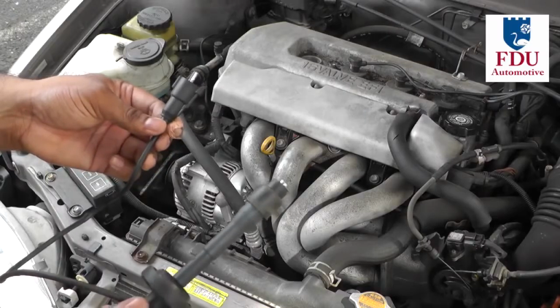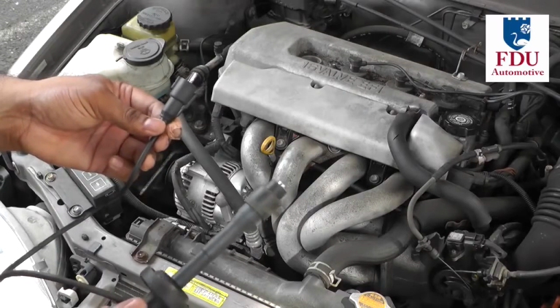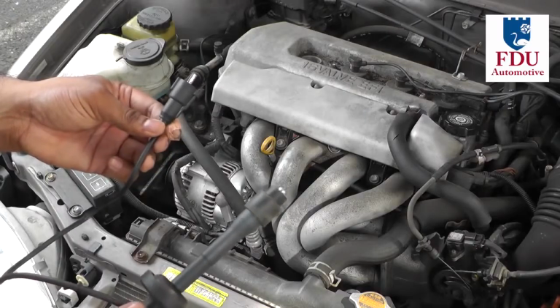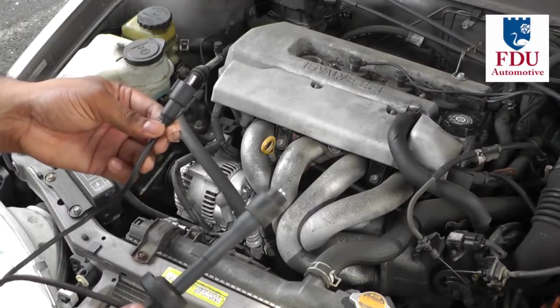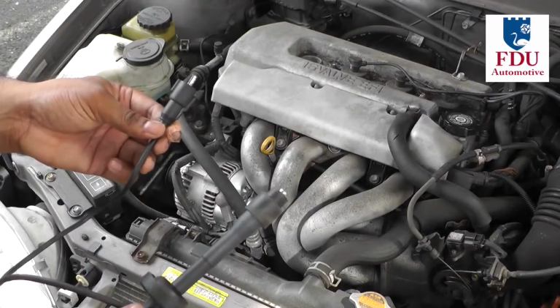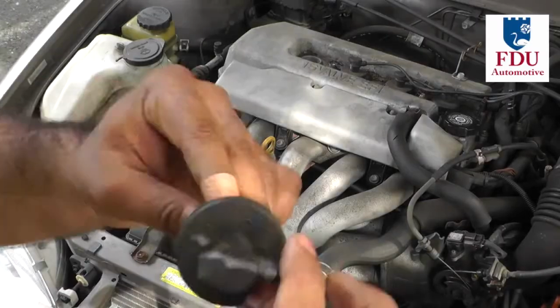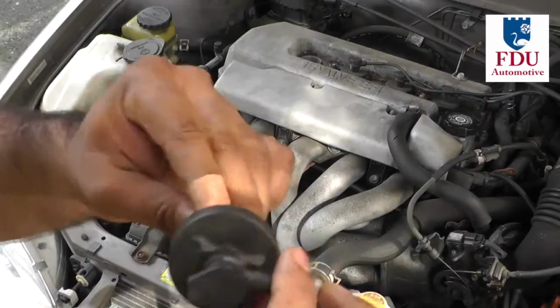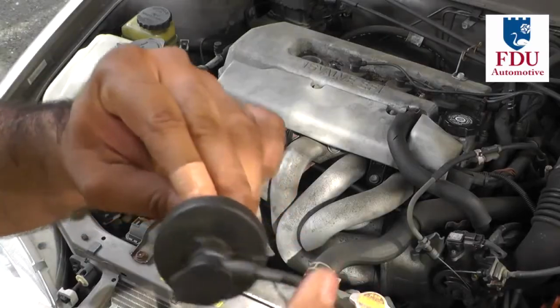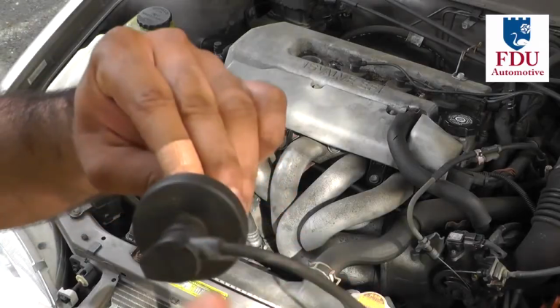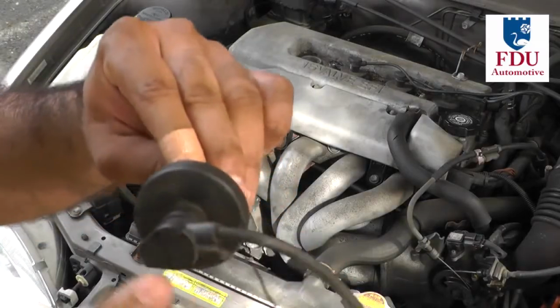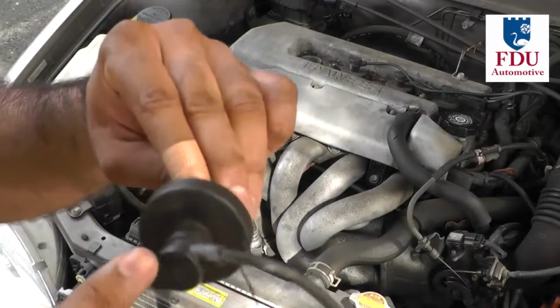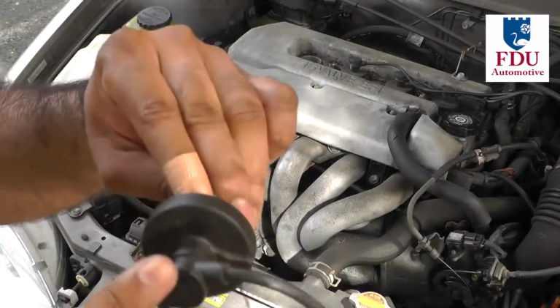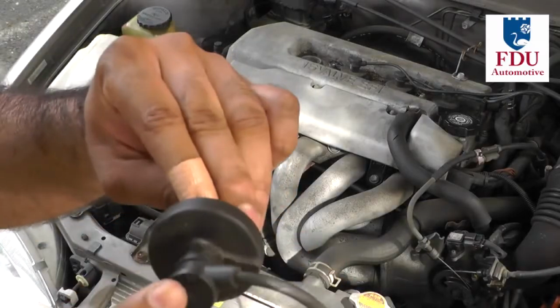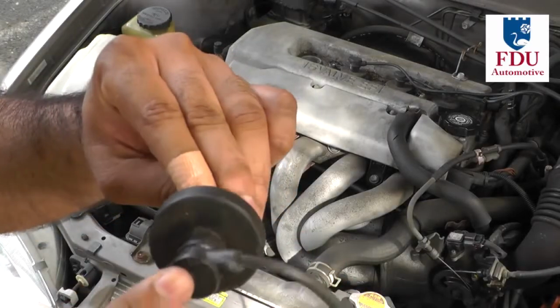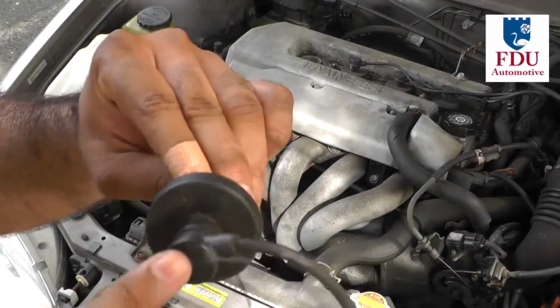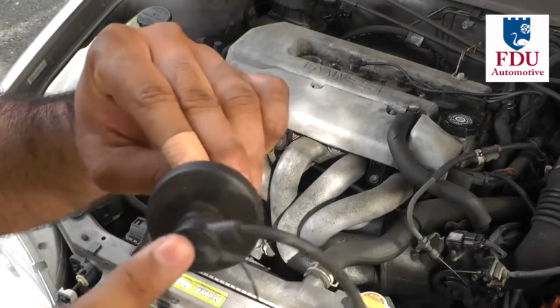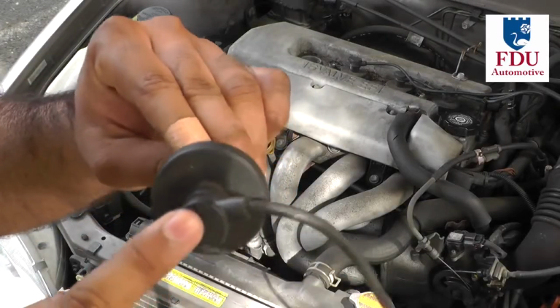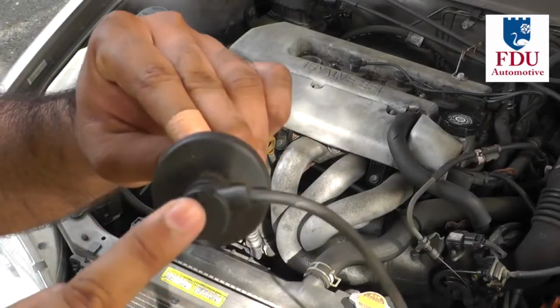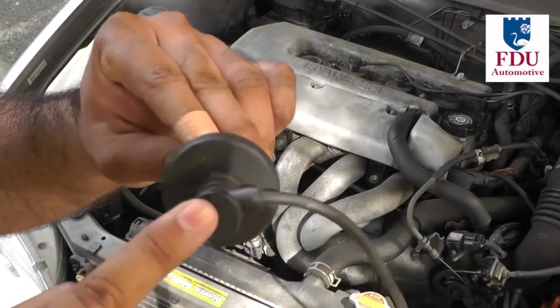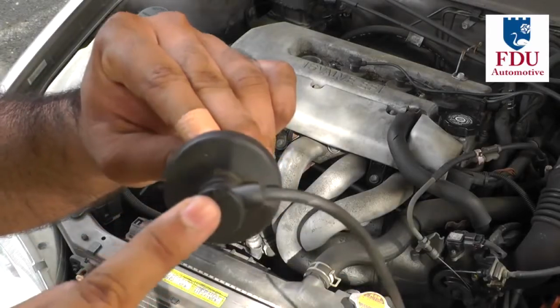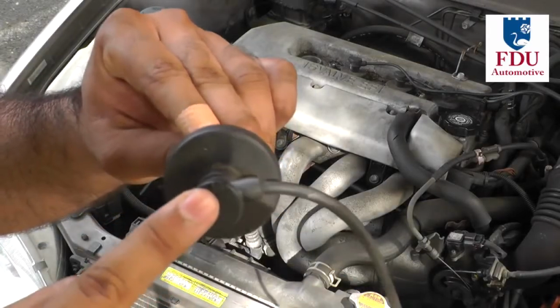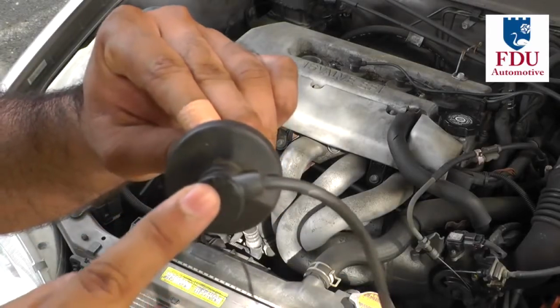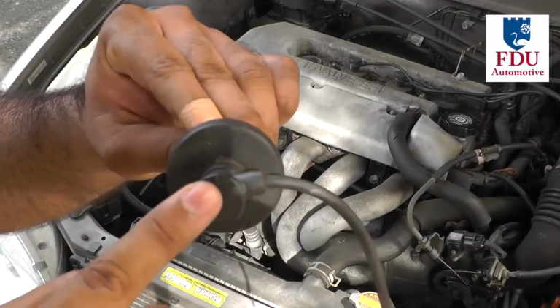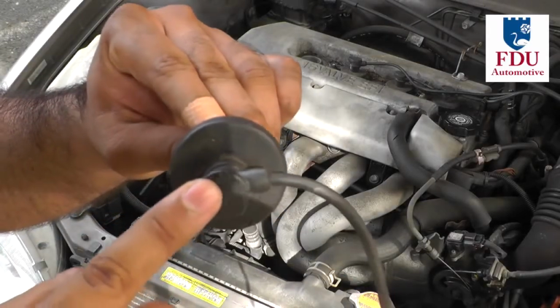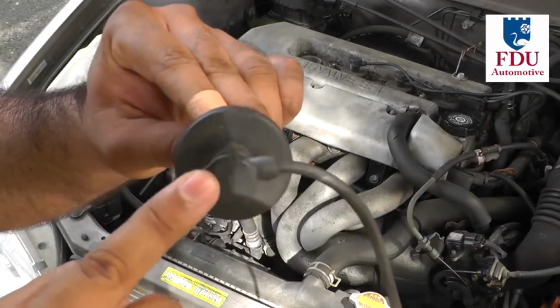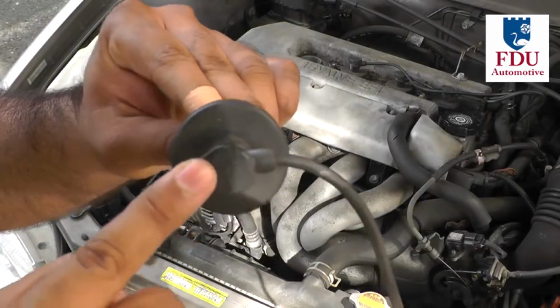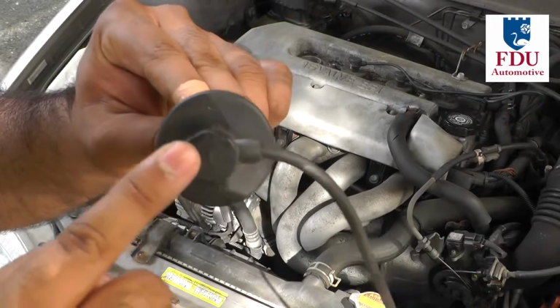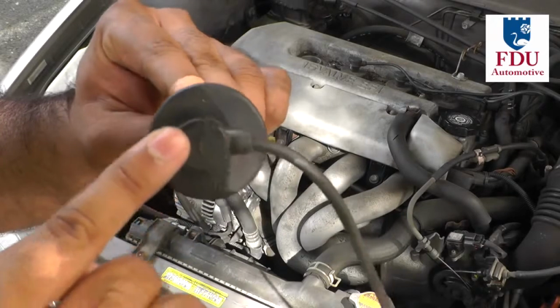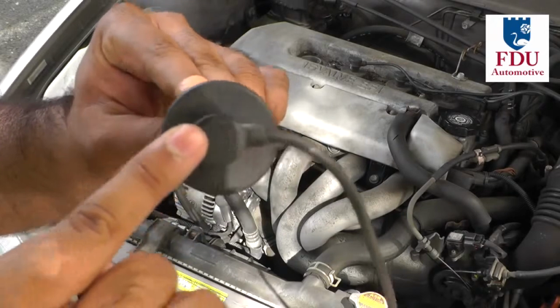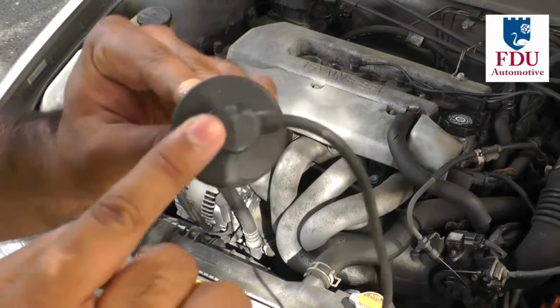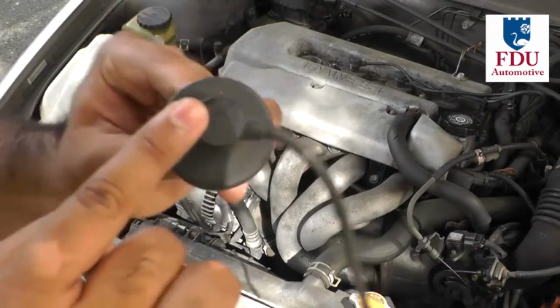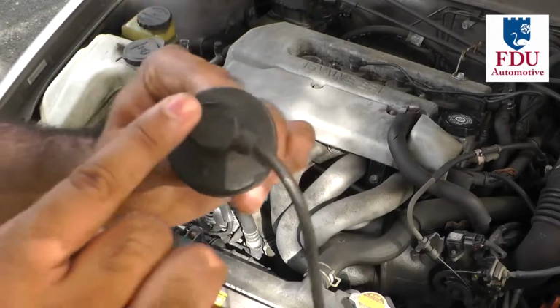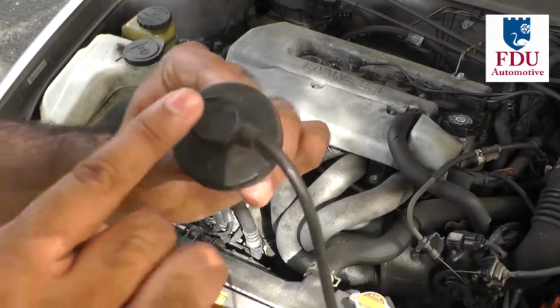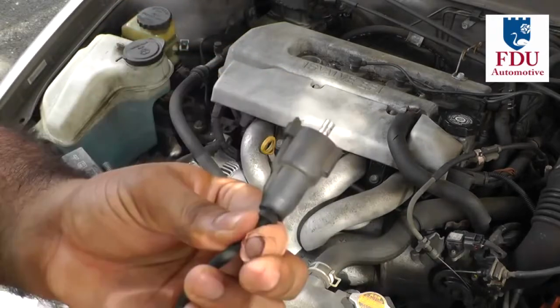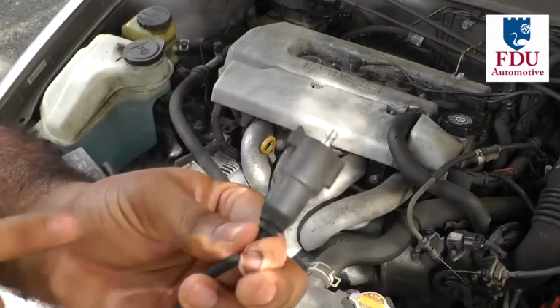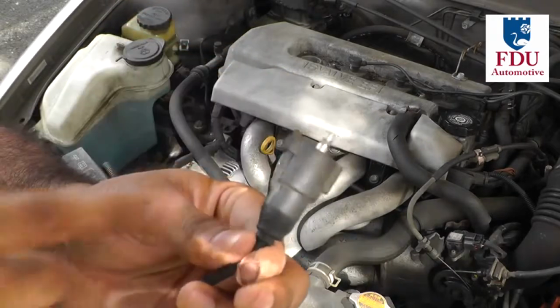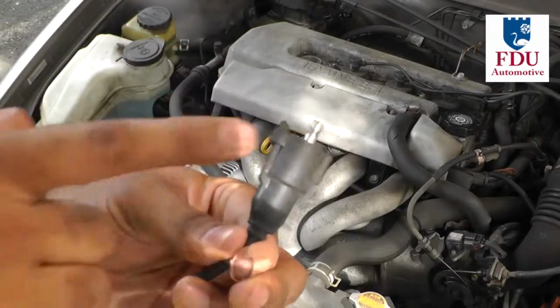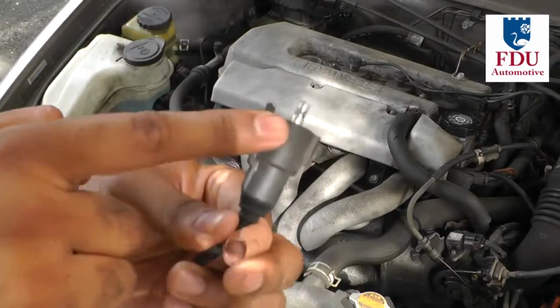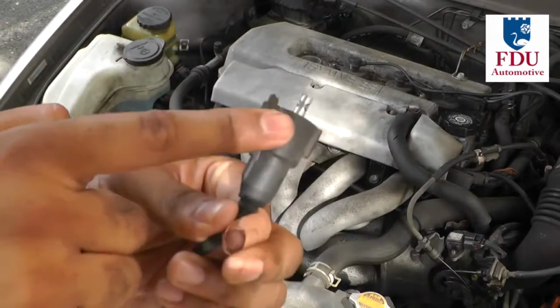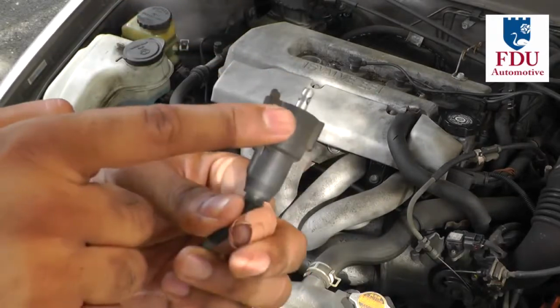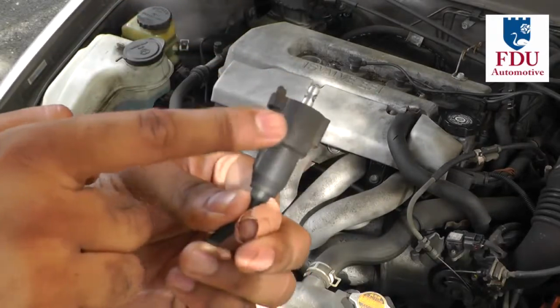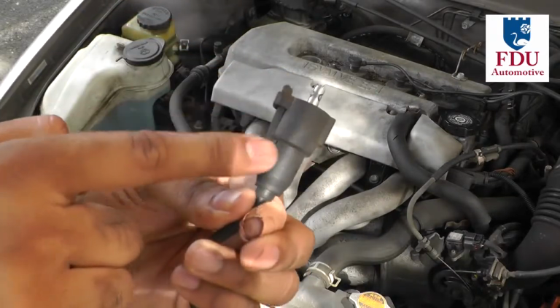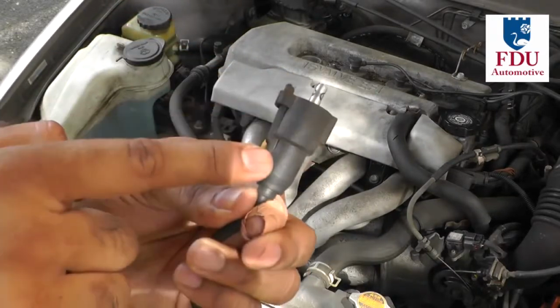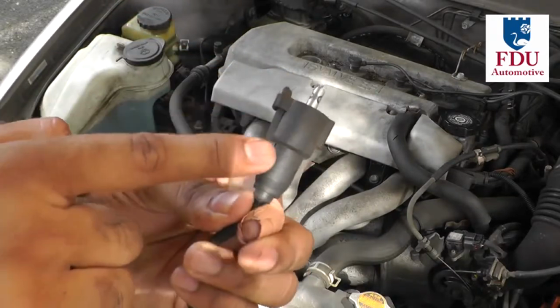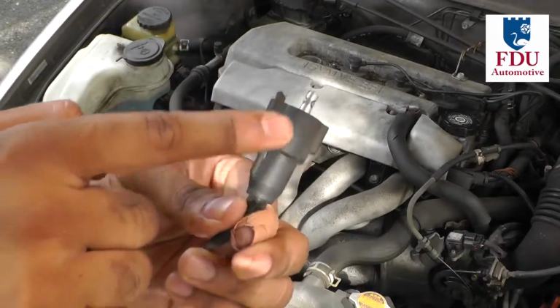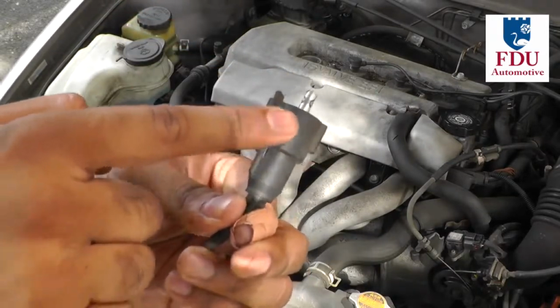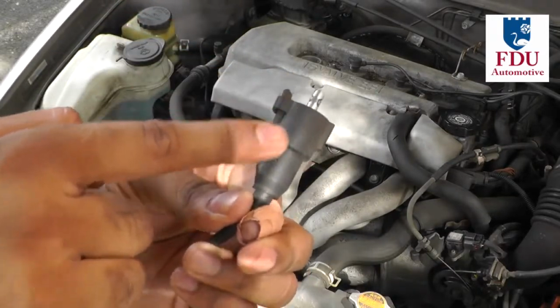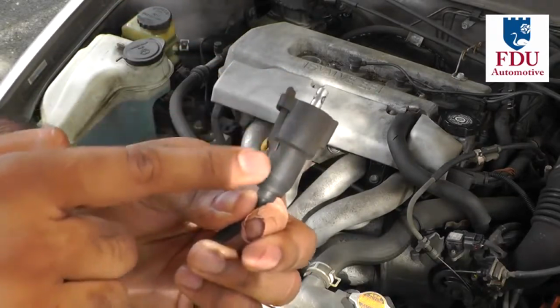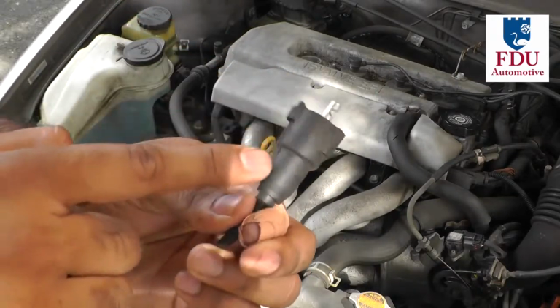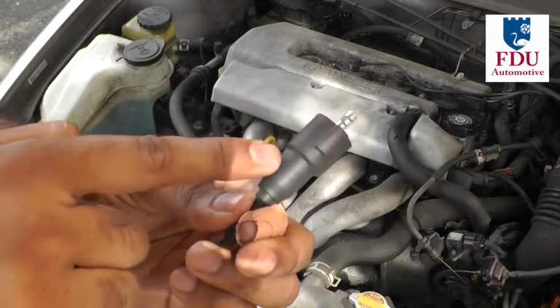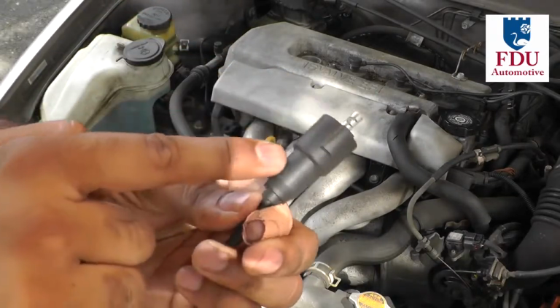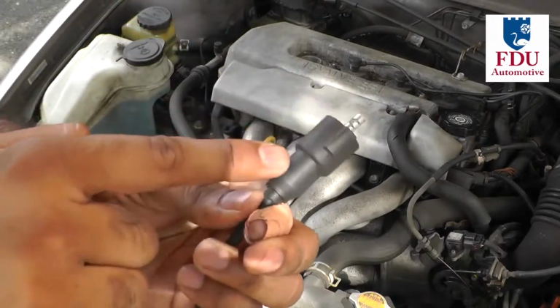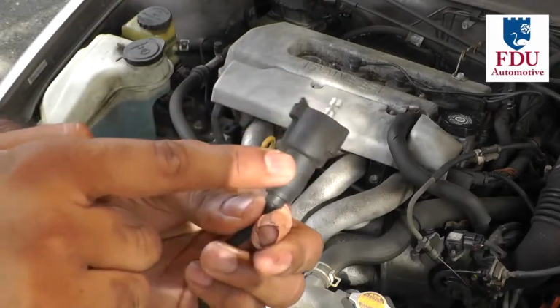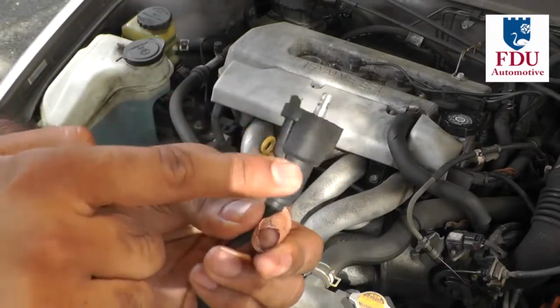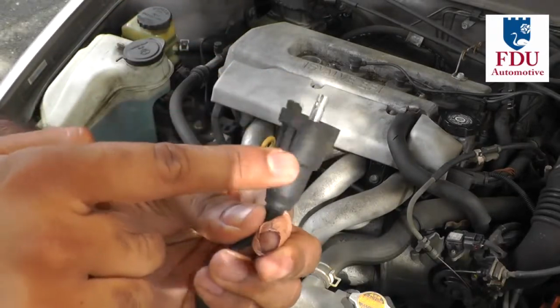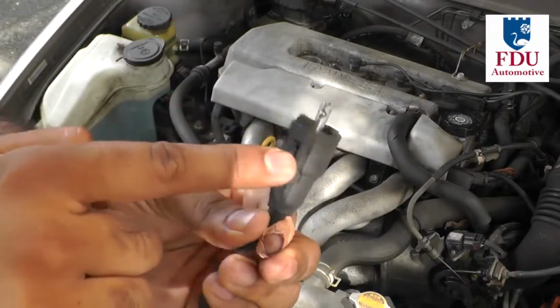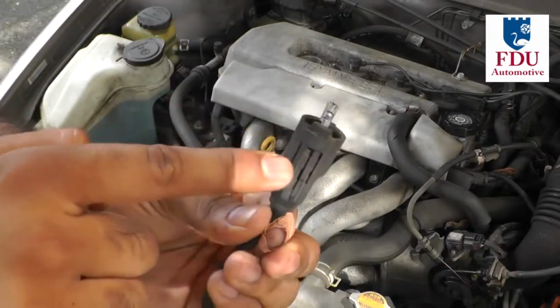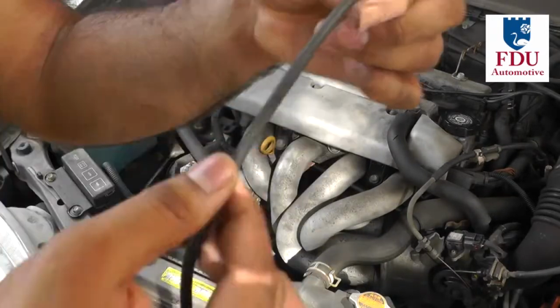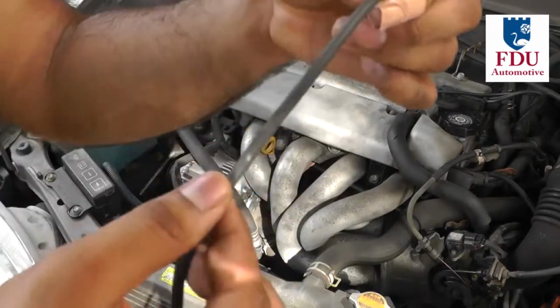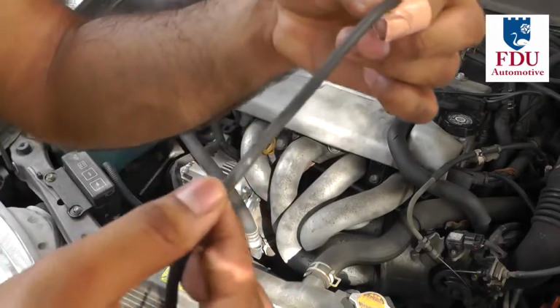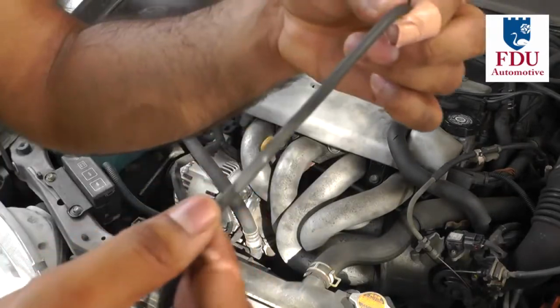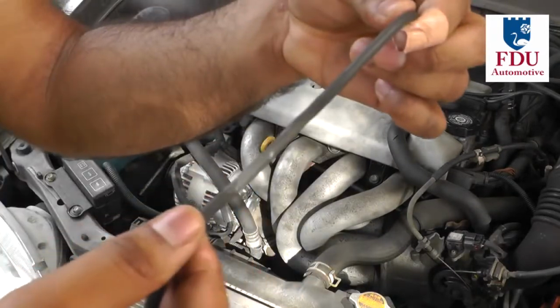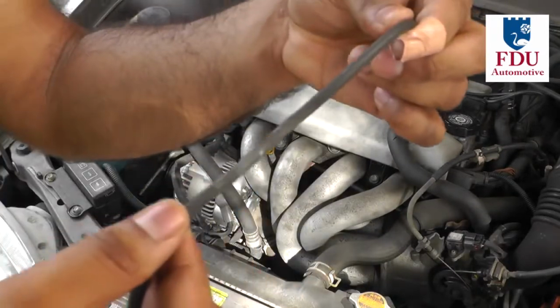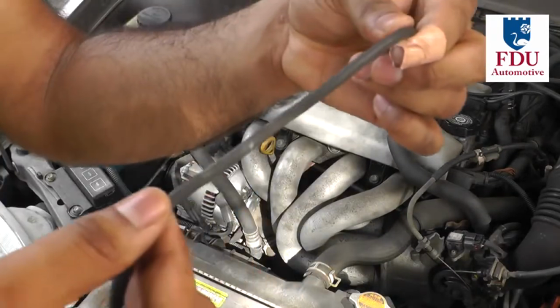The first step to checking the wires is to check for any physical damage on both the connector ends and the wire insulation itself.